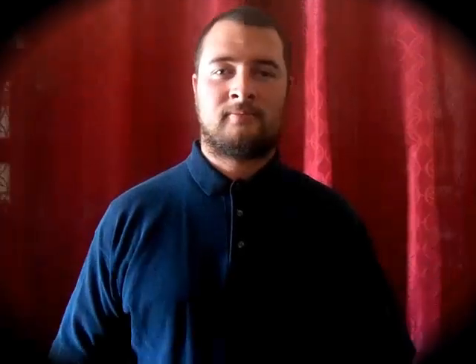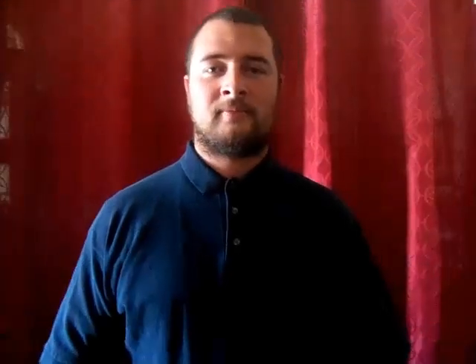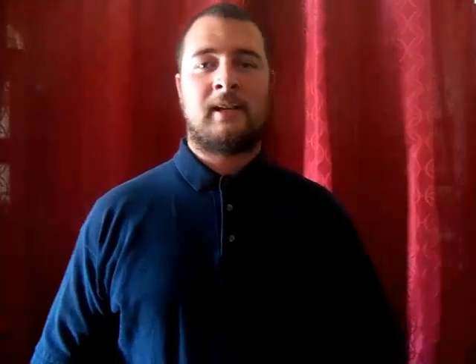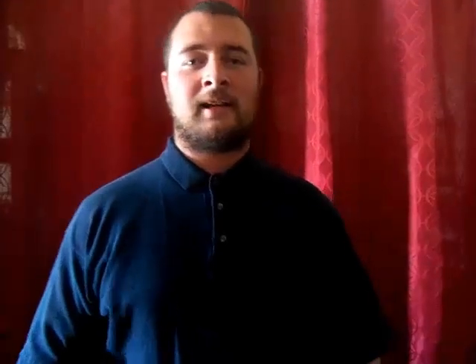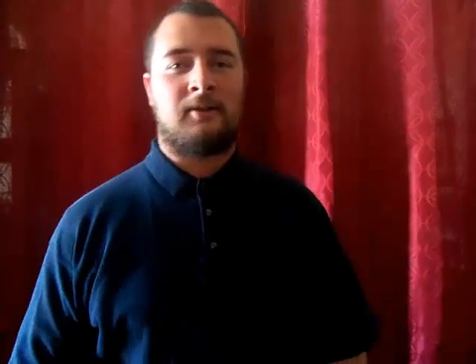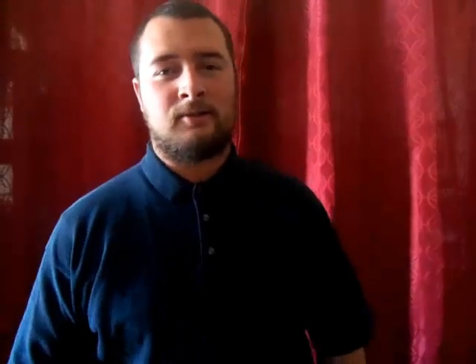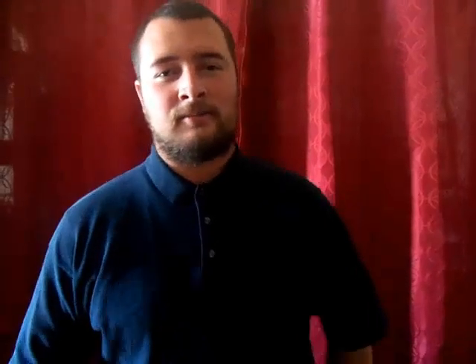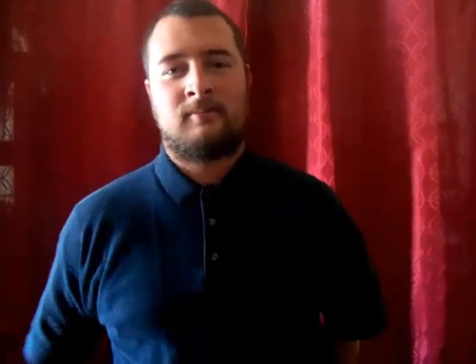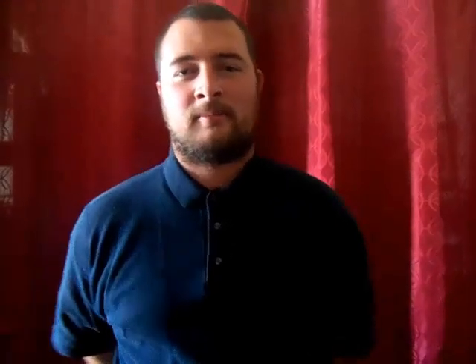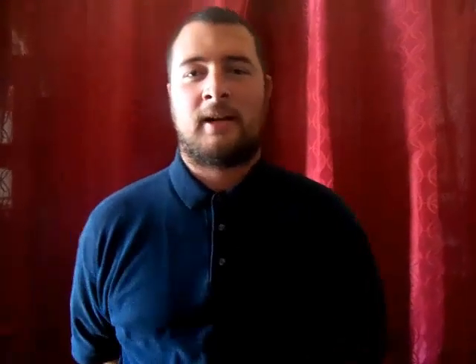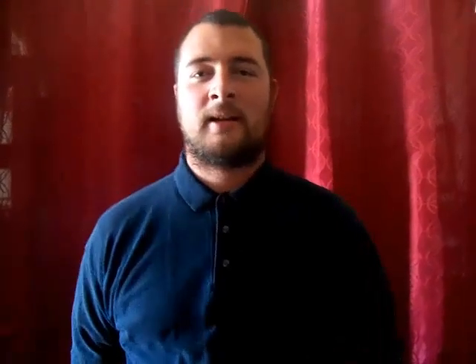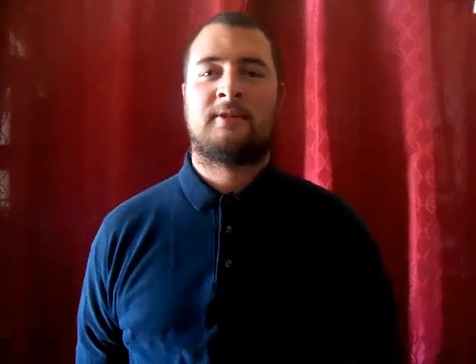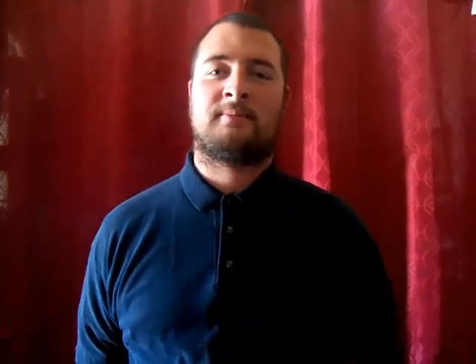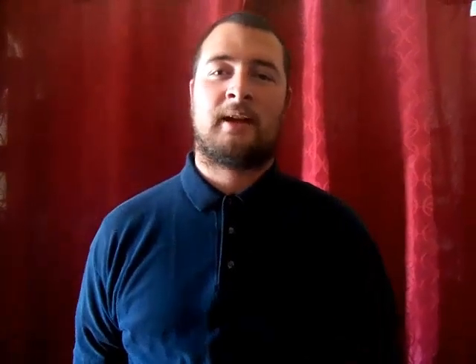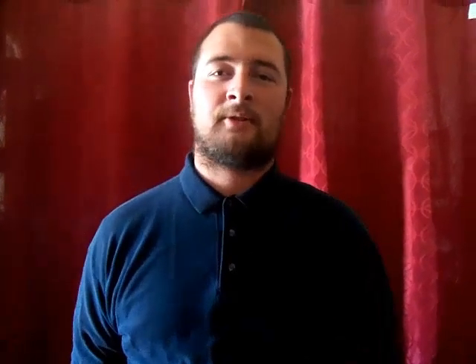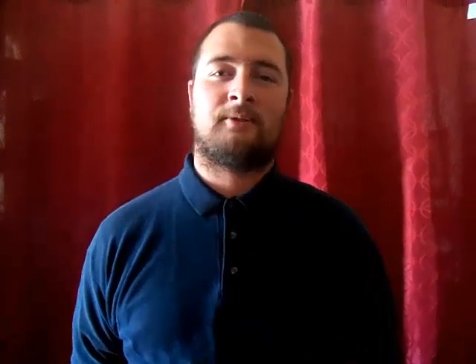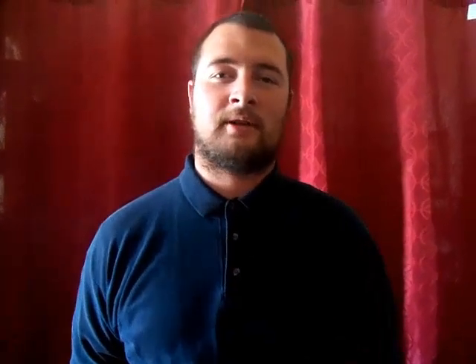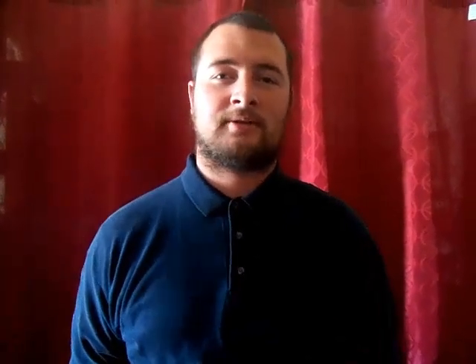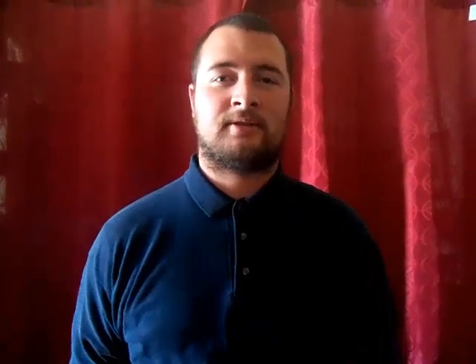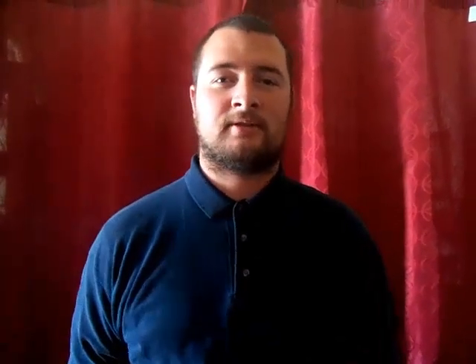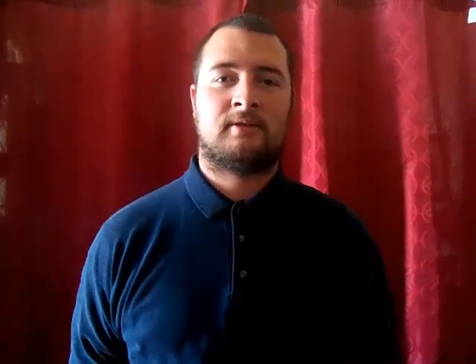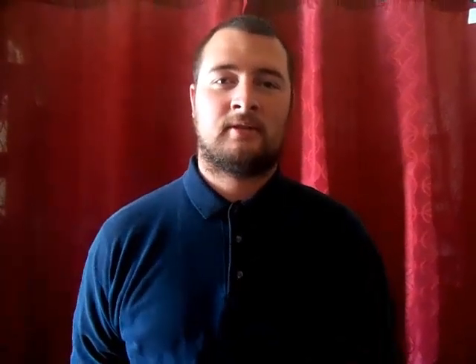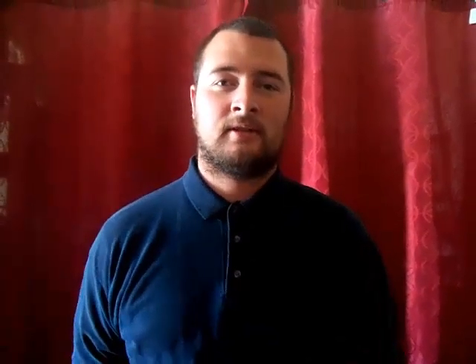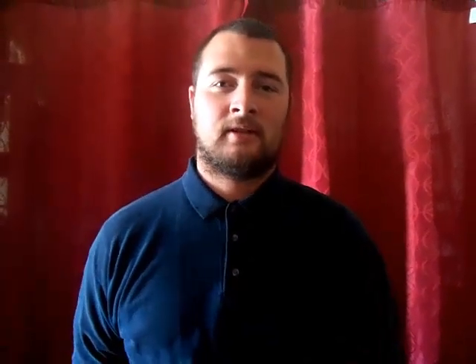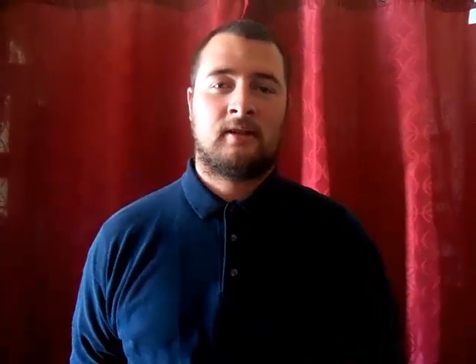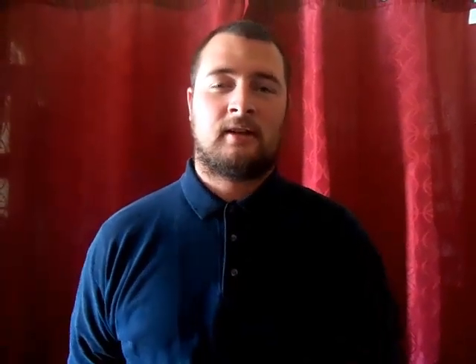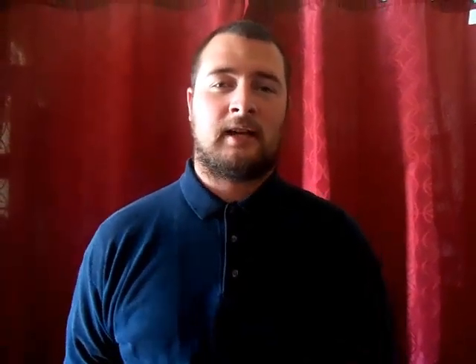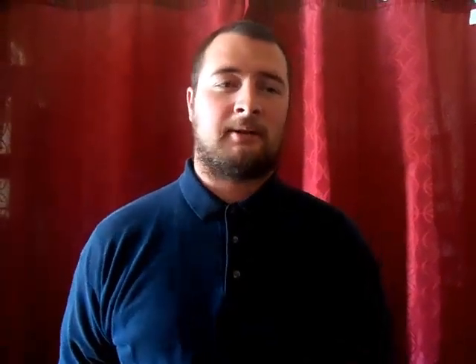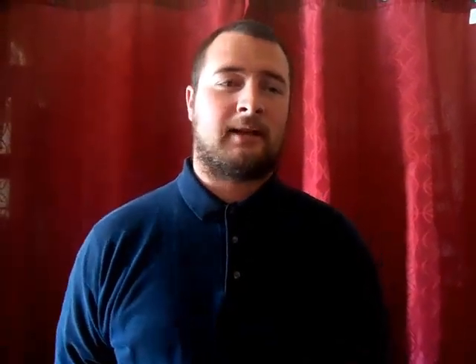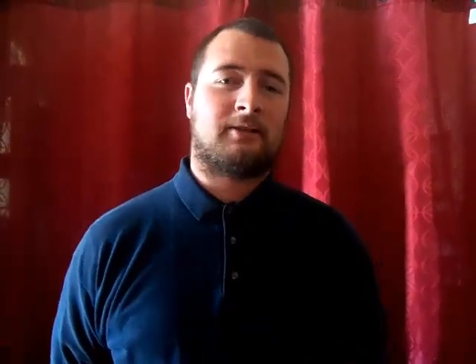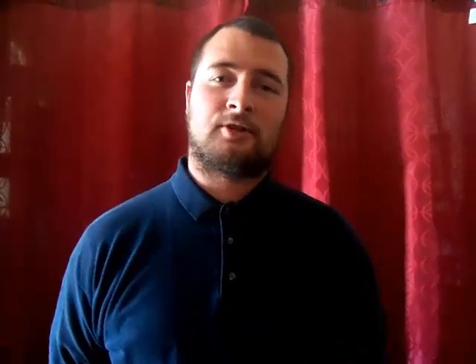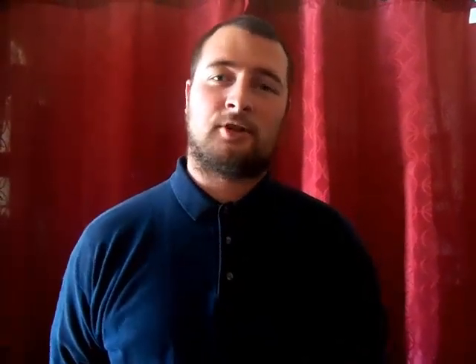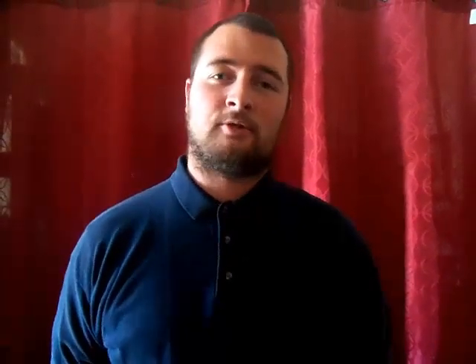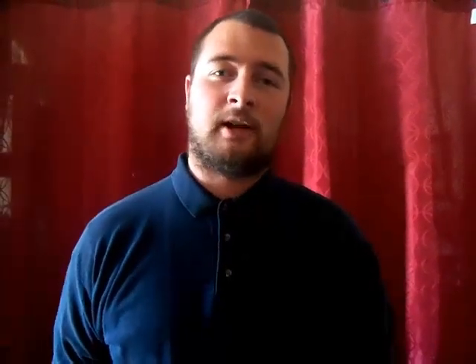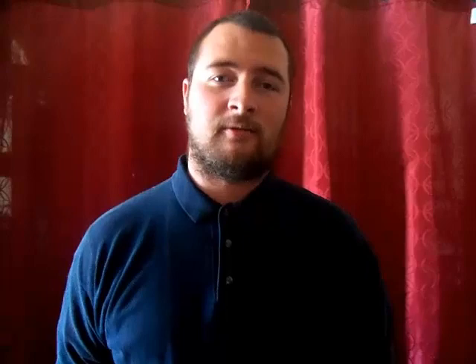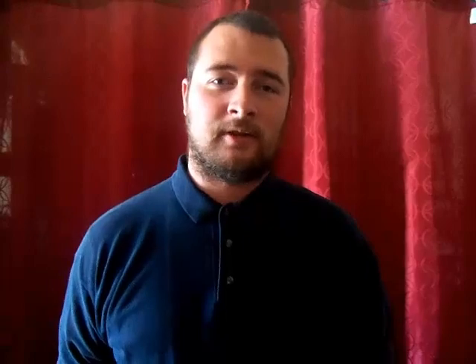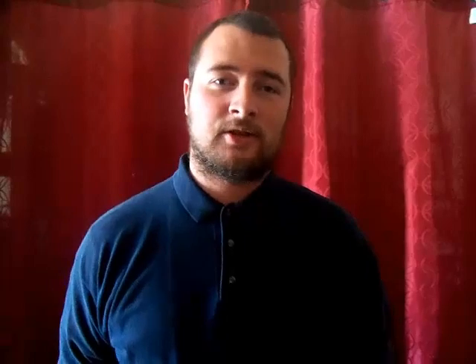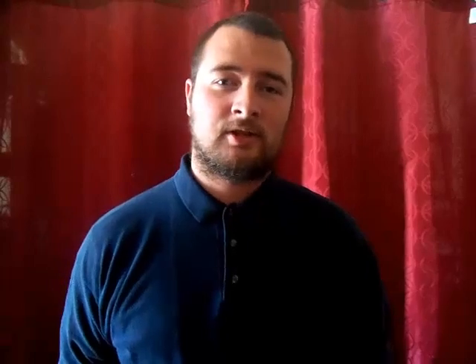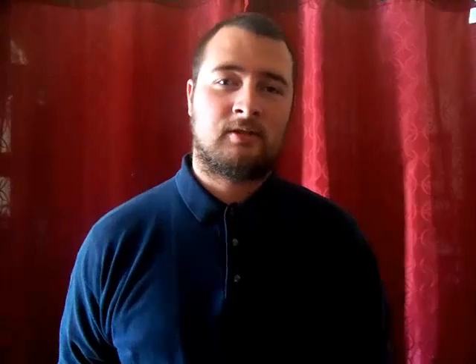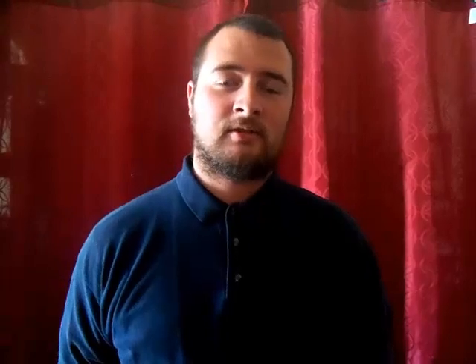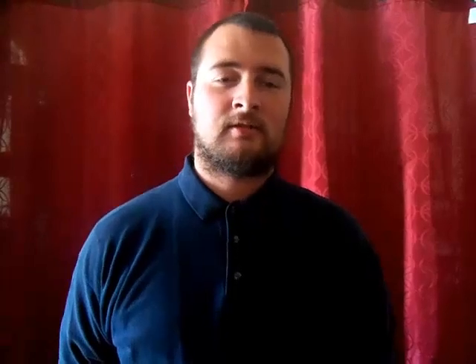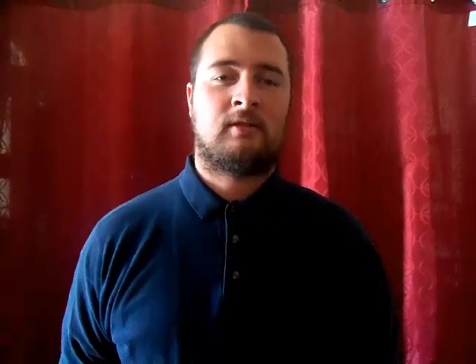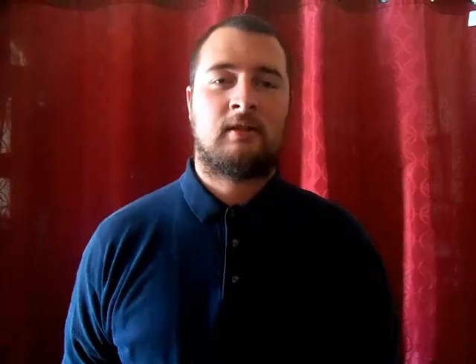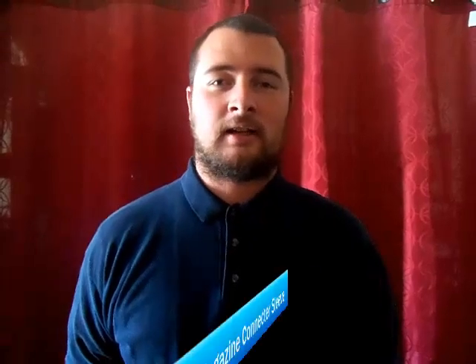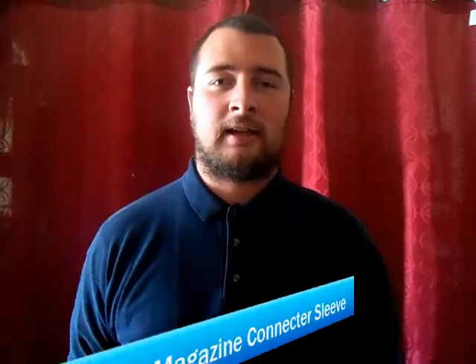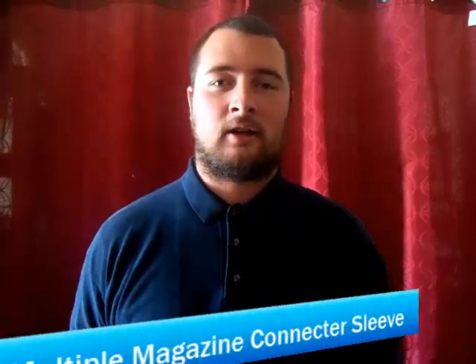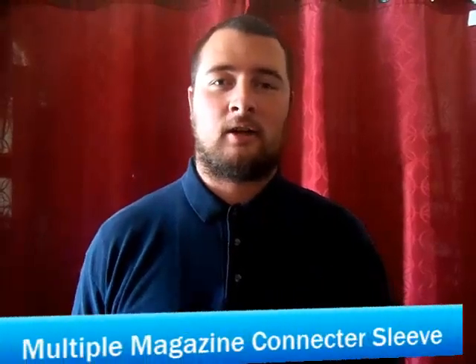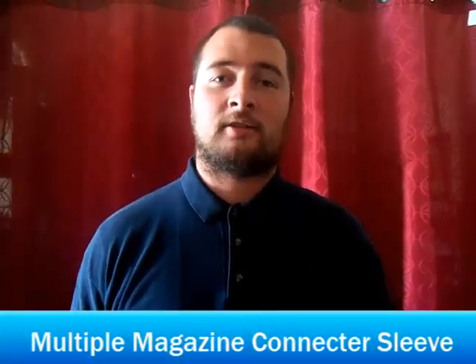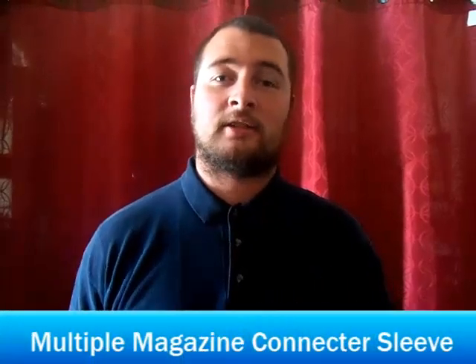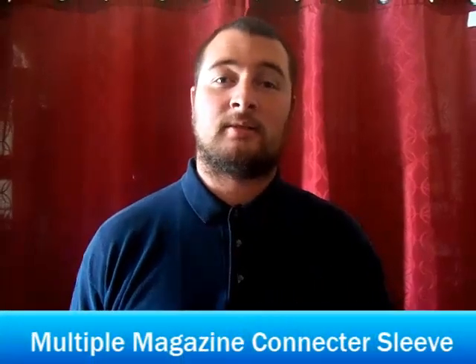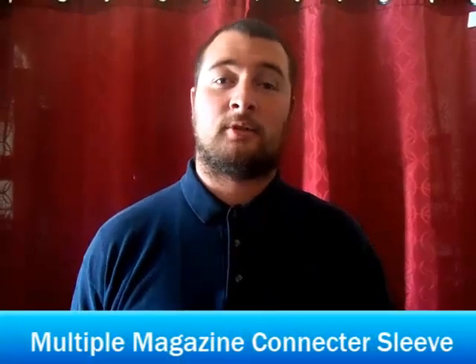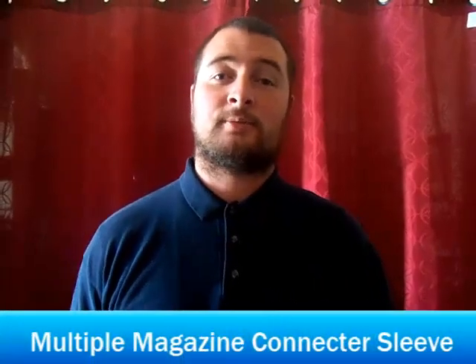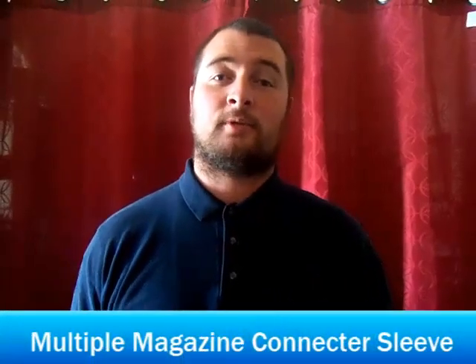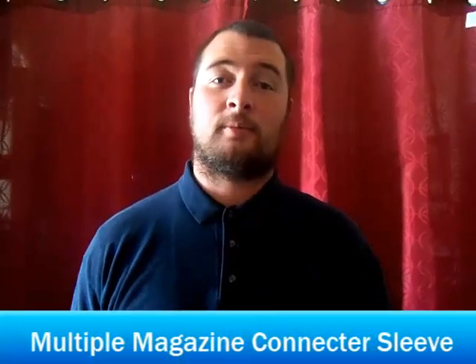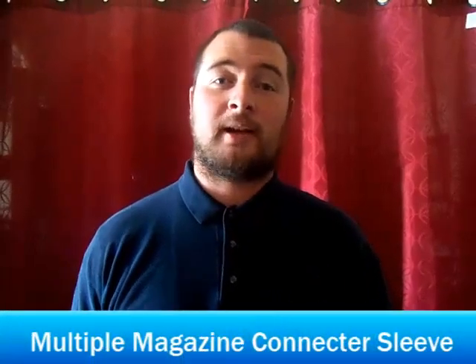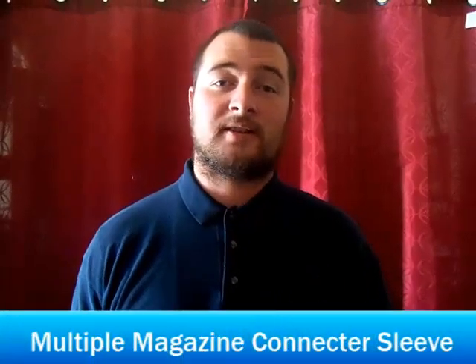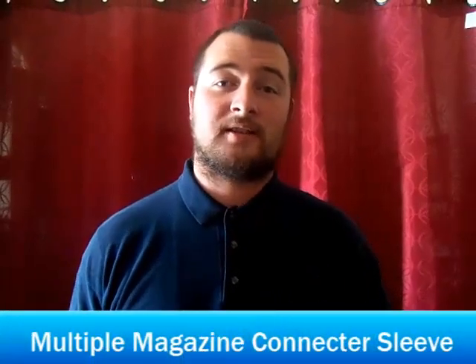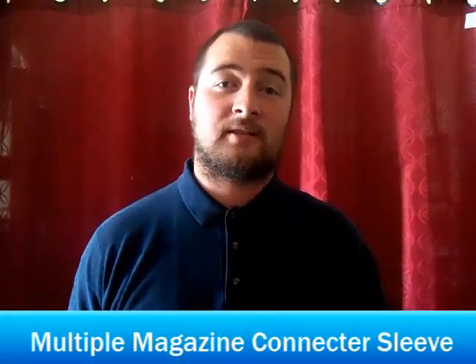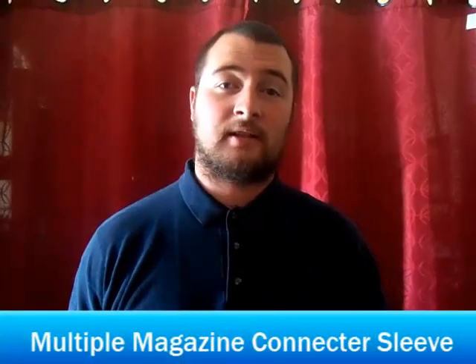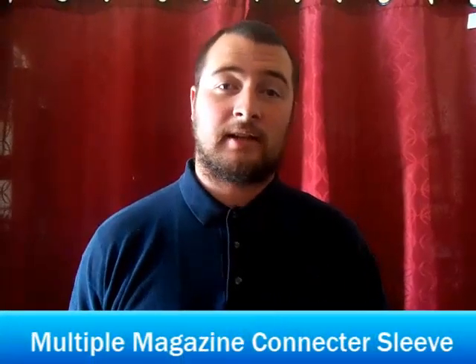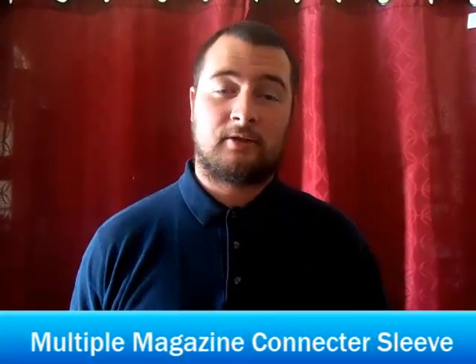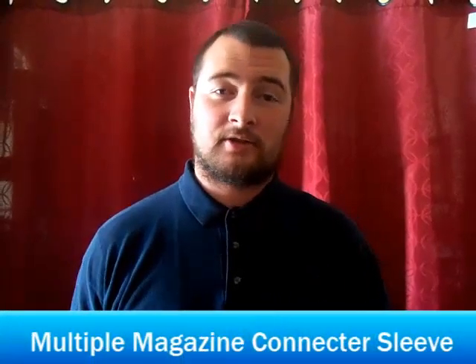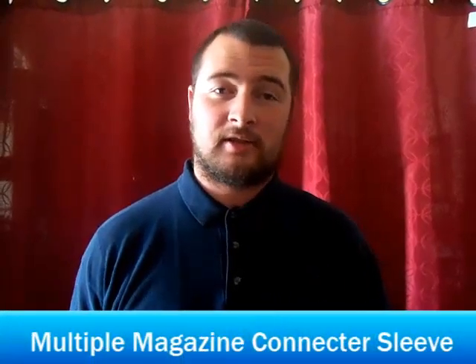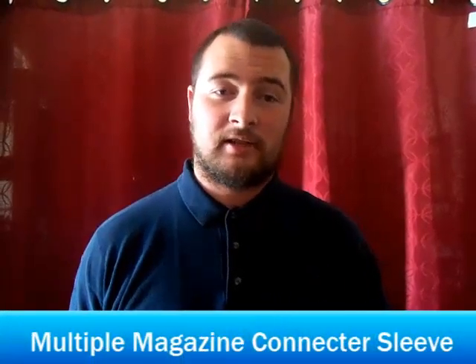Hello, my name is Matthew Nelson. I'd like to show you my invention. I call it the multiple magazine connector sleeve.